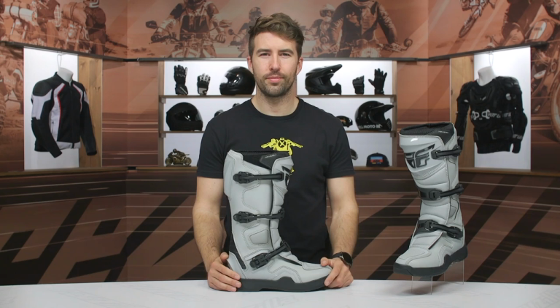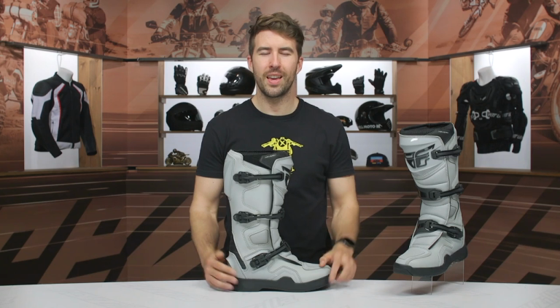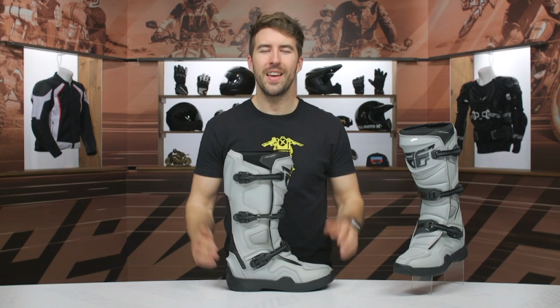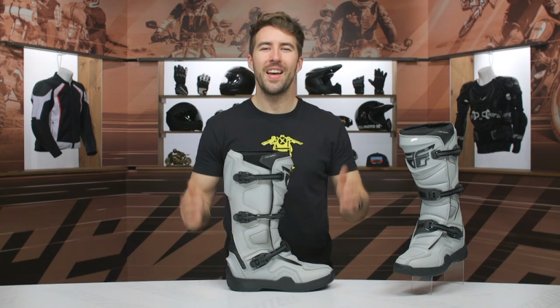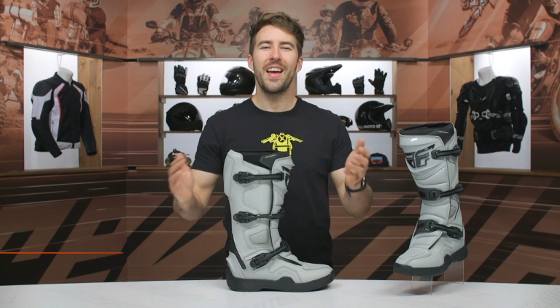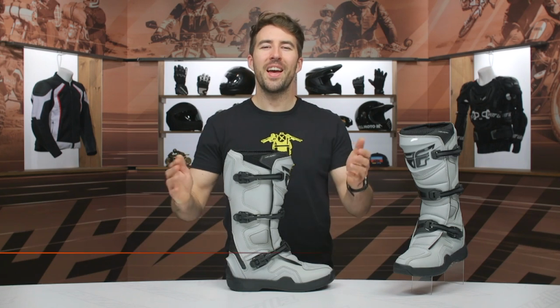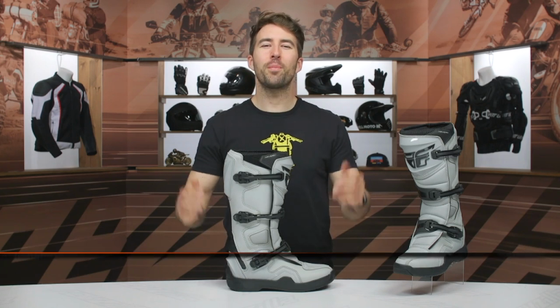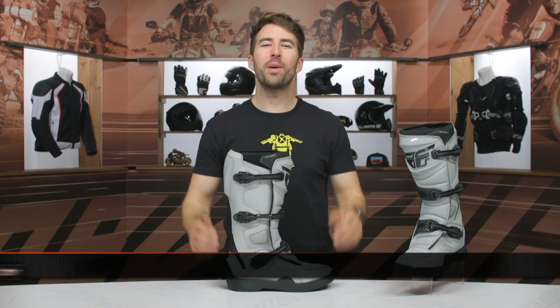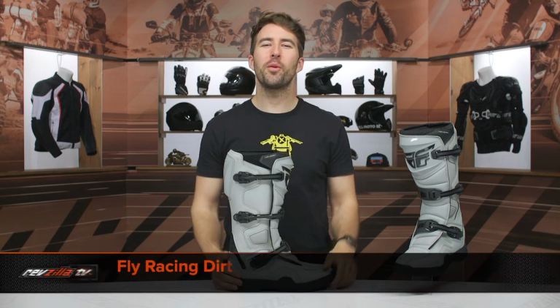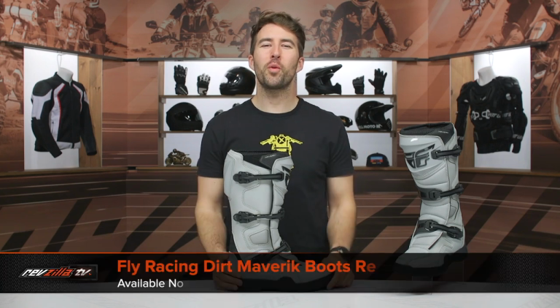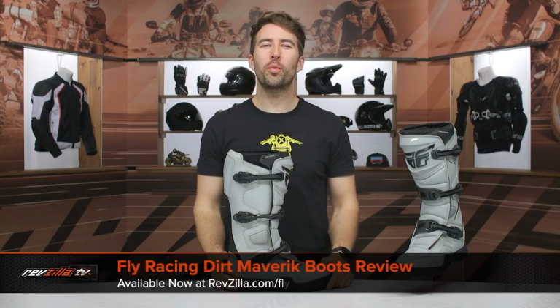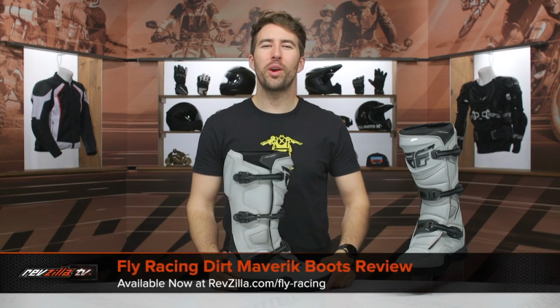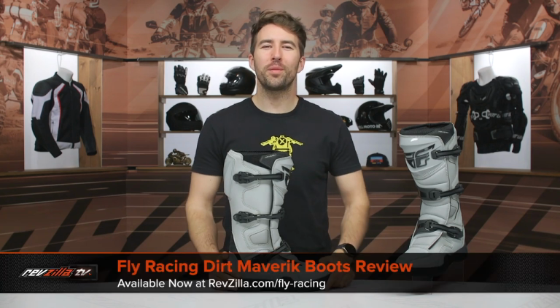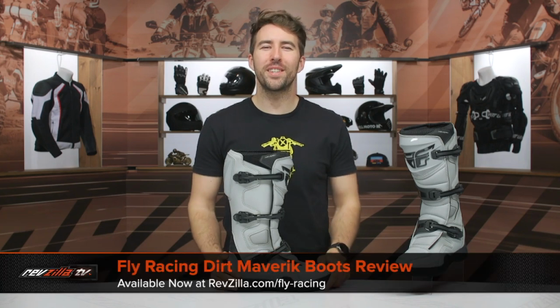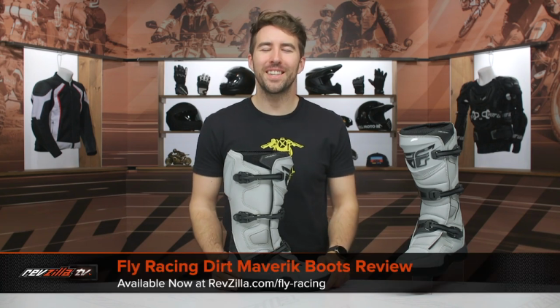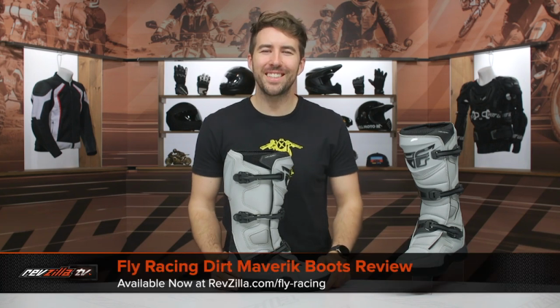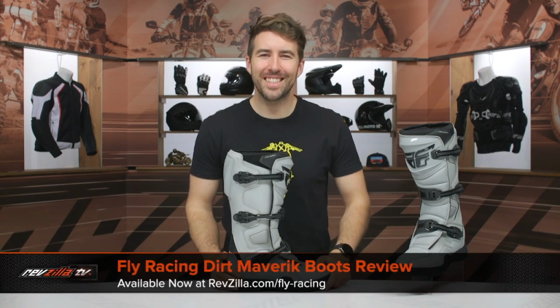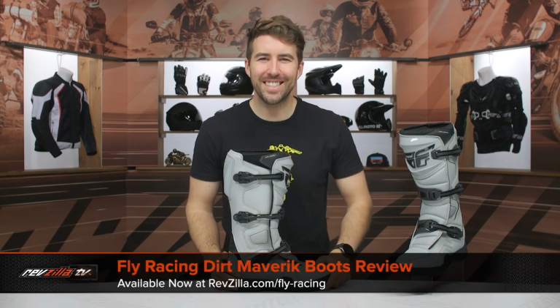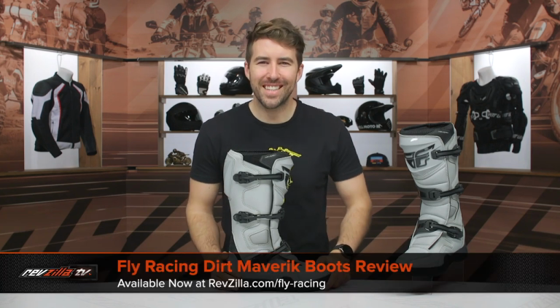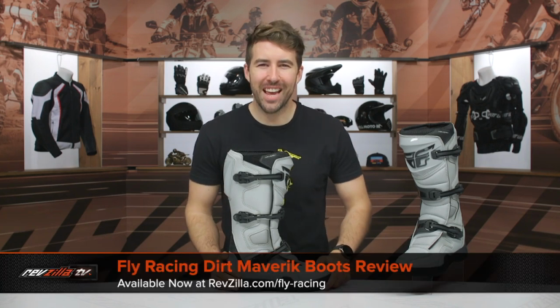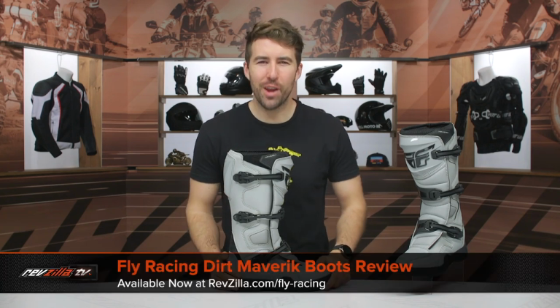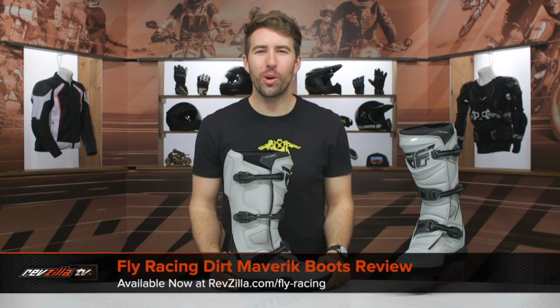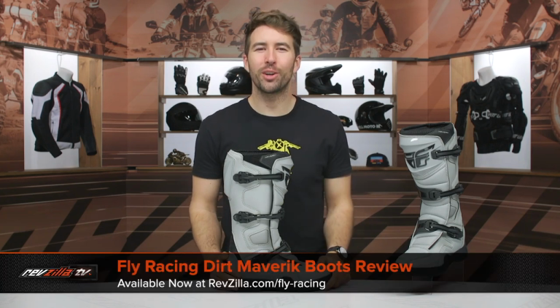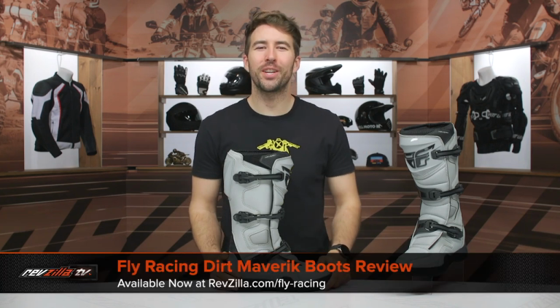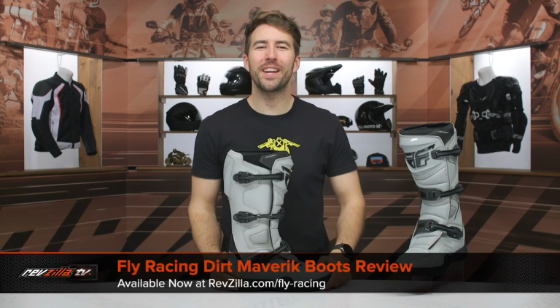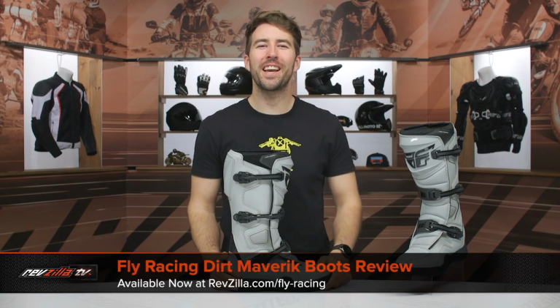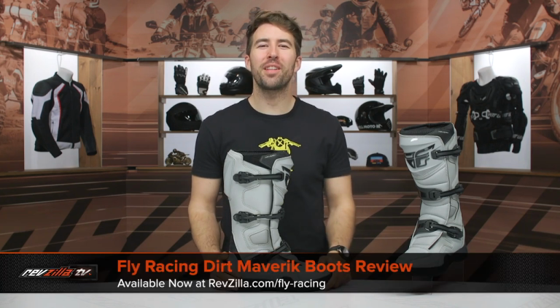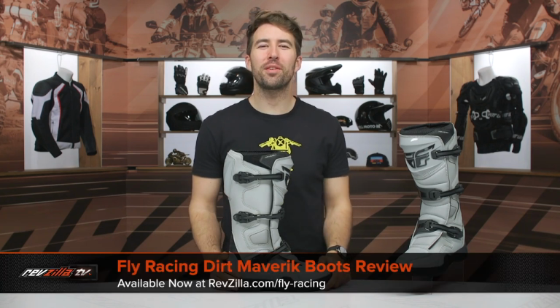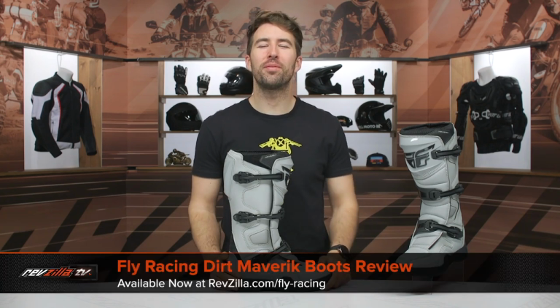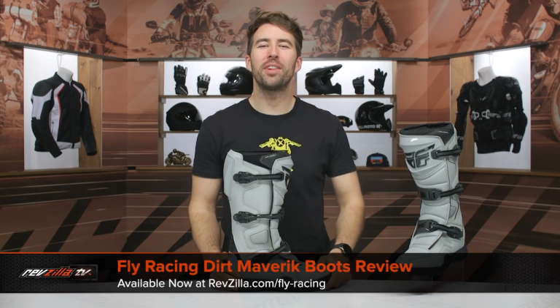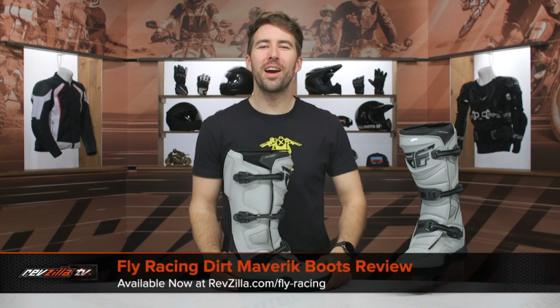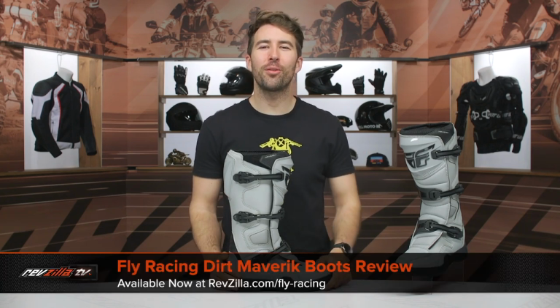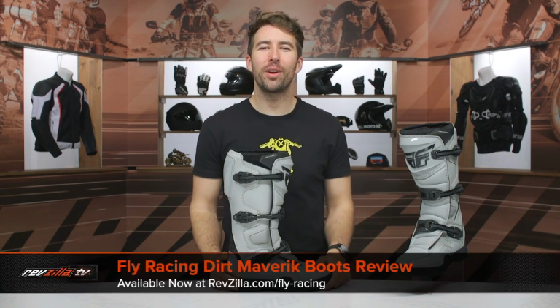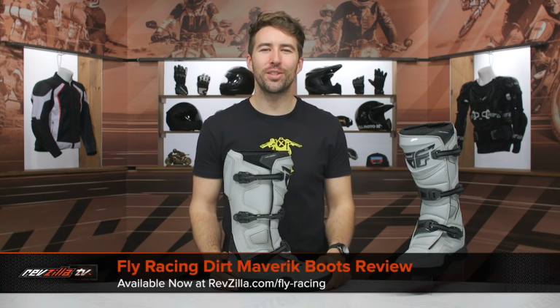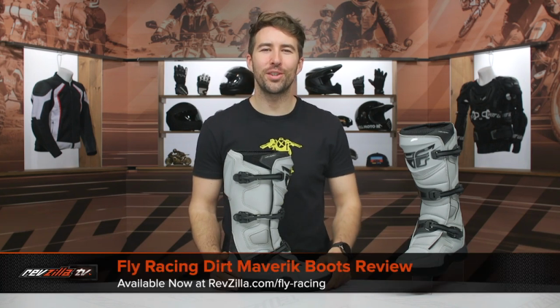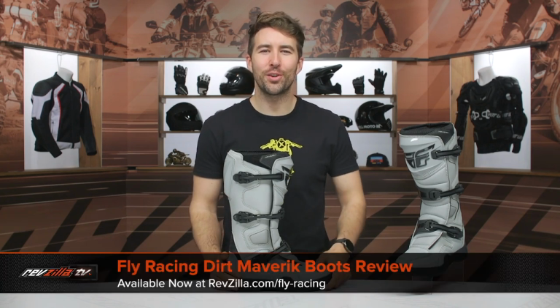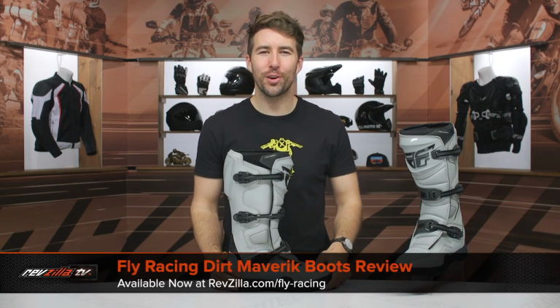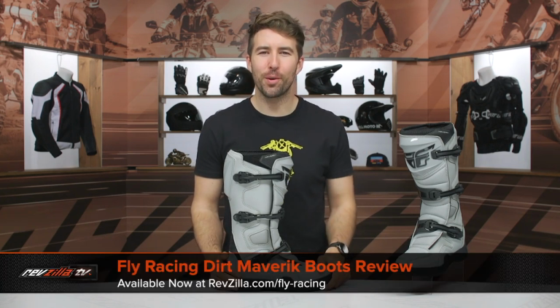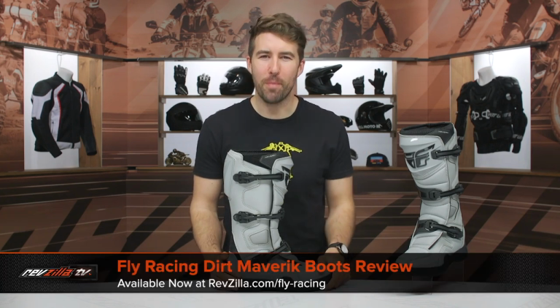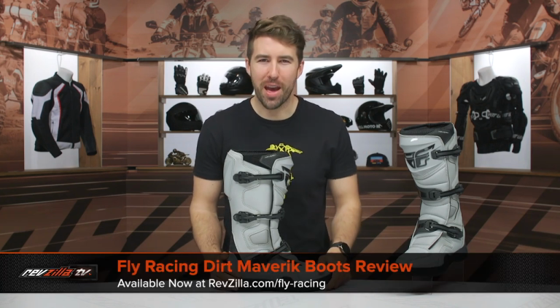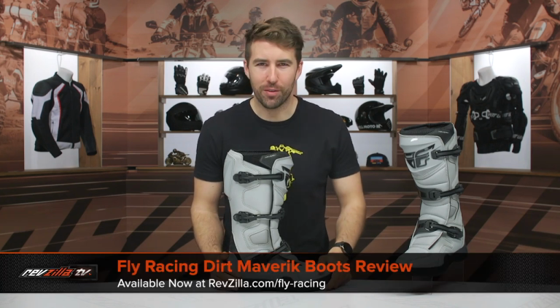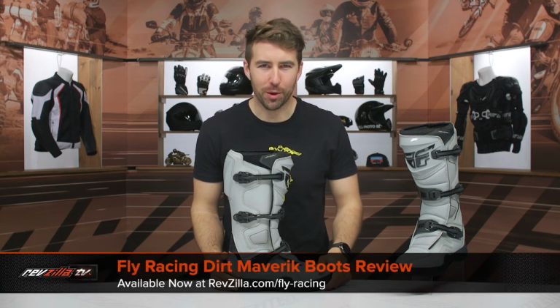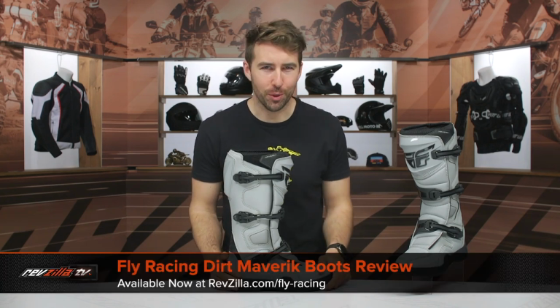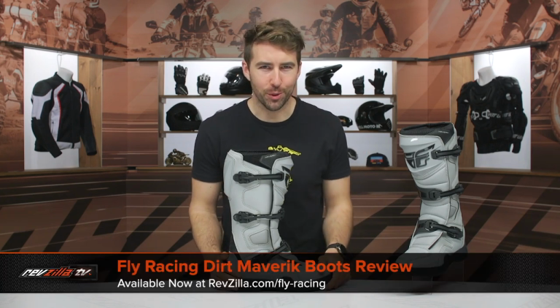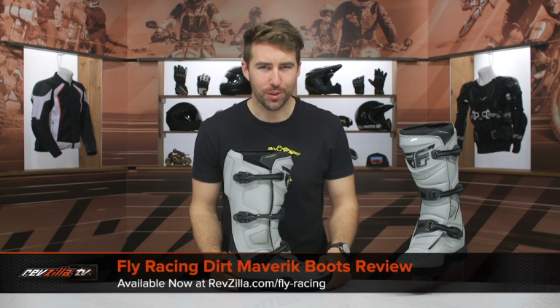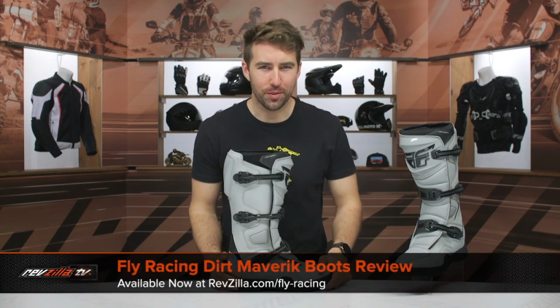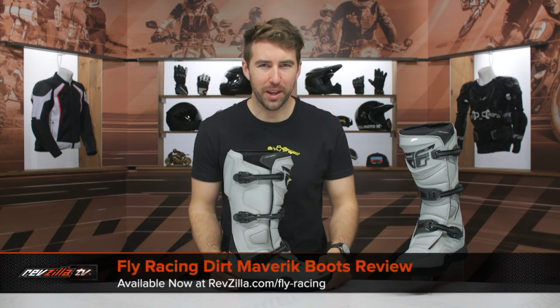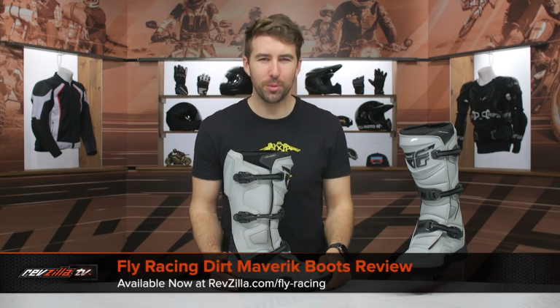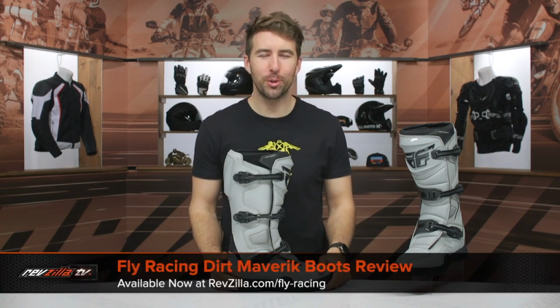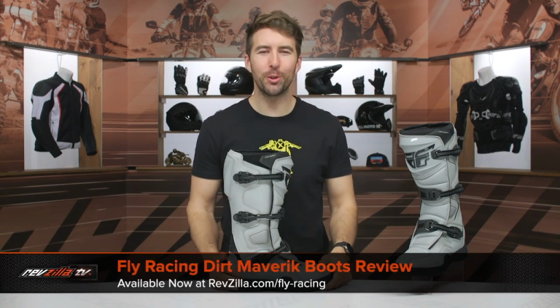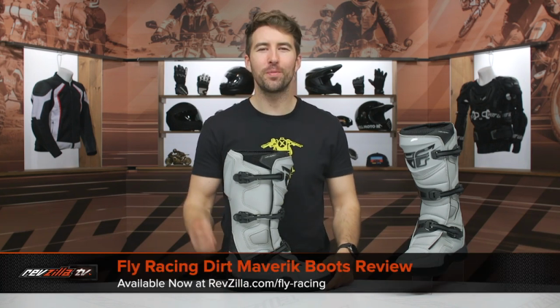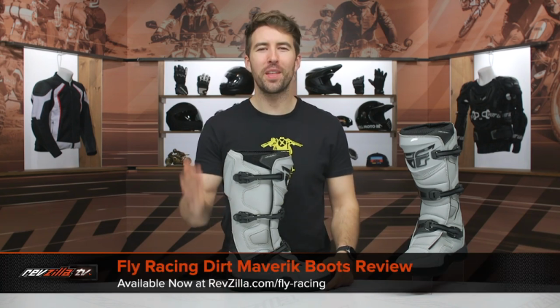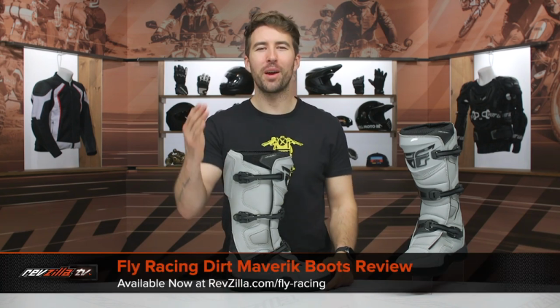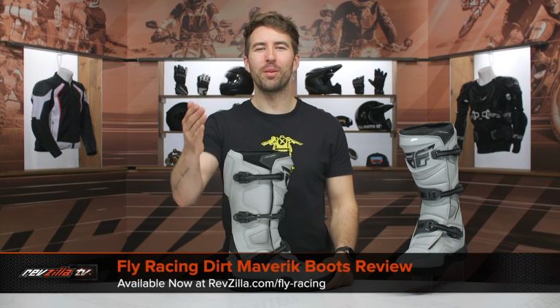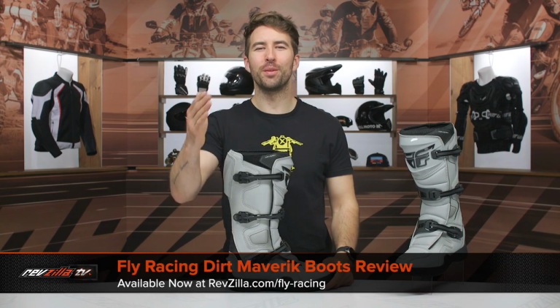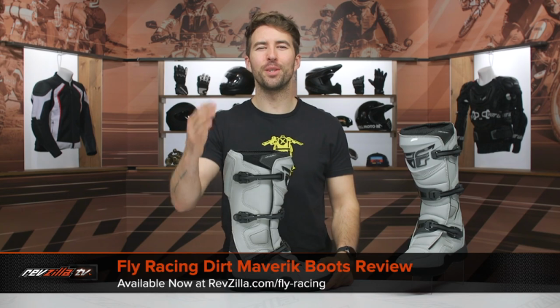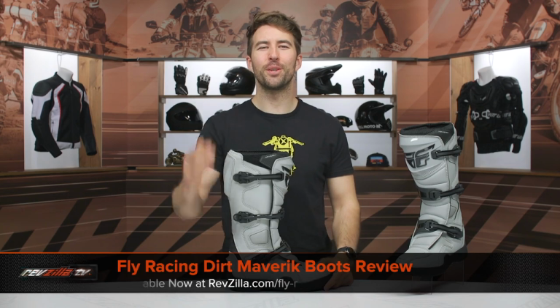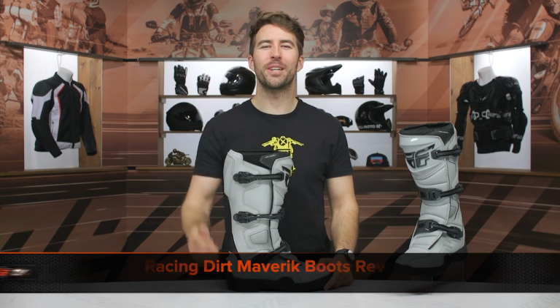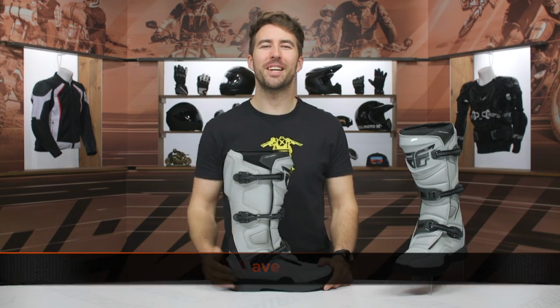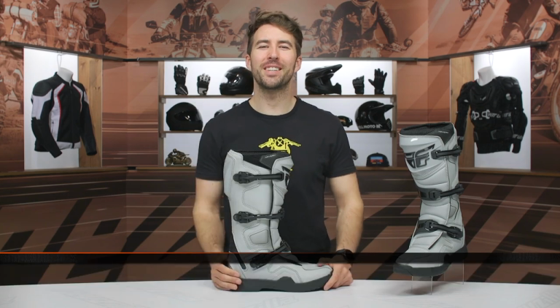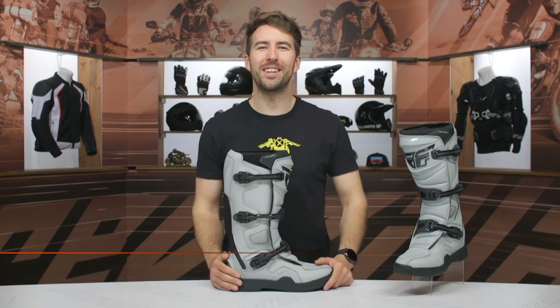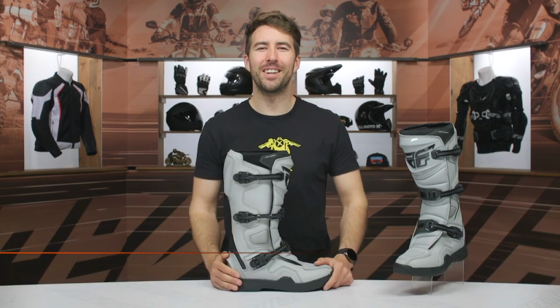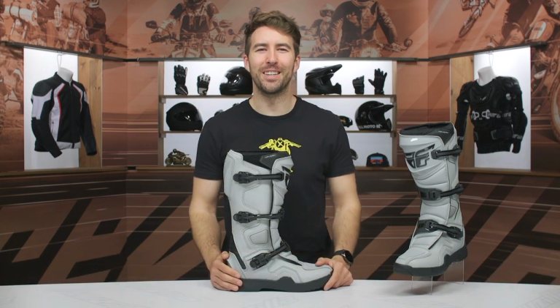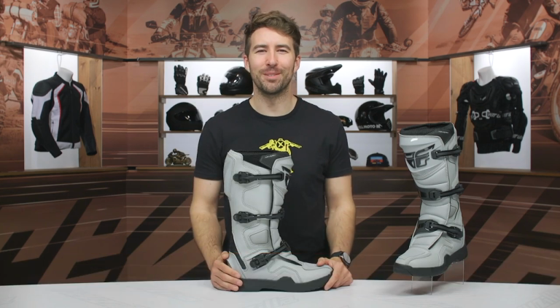Hey, I'm Brennan with RevZilla. Today we are checking out the Fly Racing Dirt Maverick Boots available at RevZilla.com.